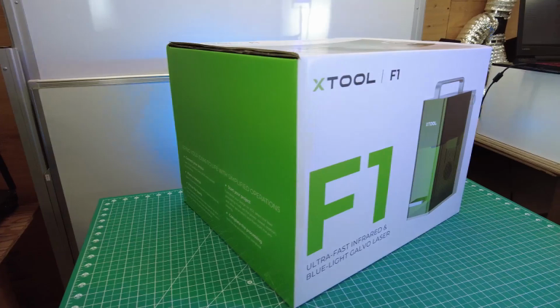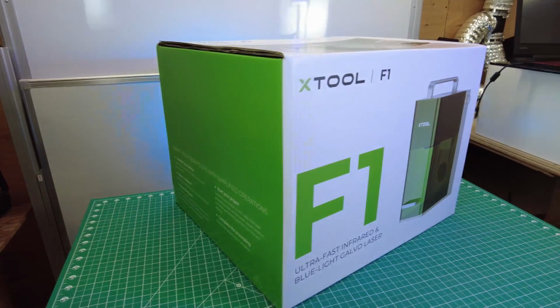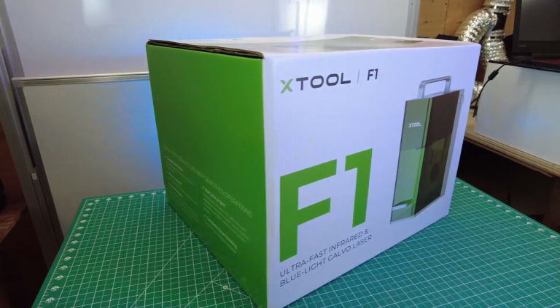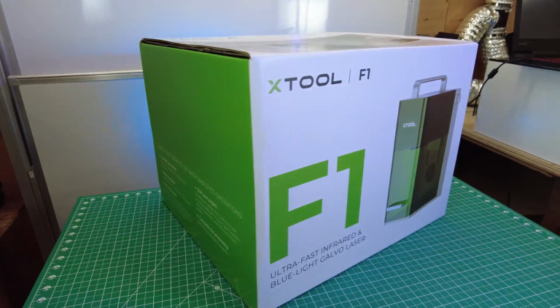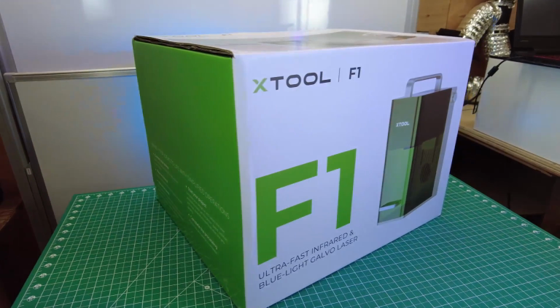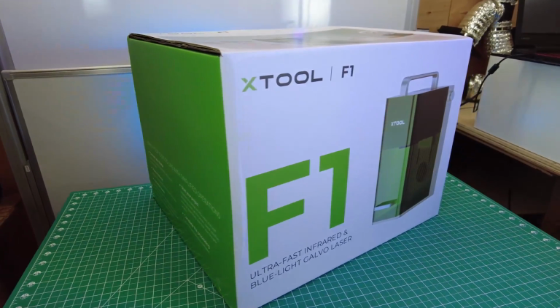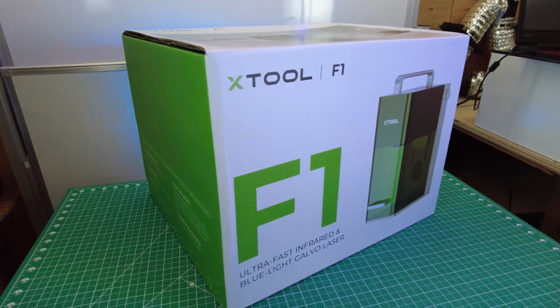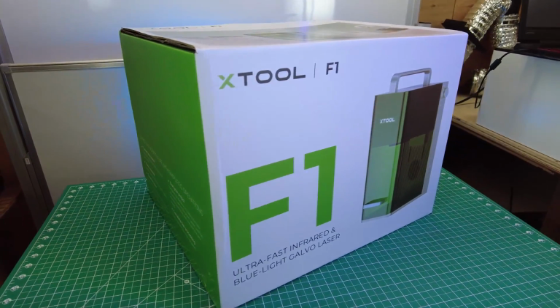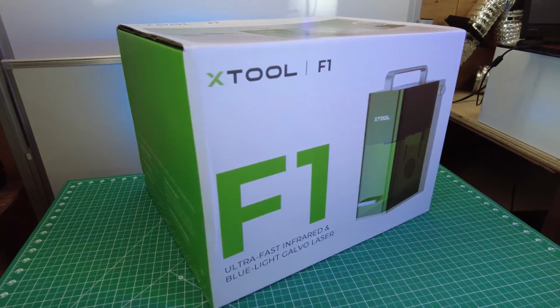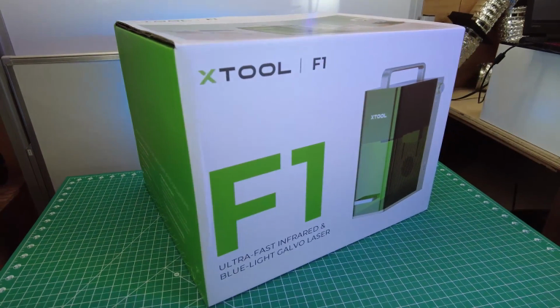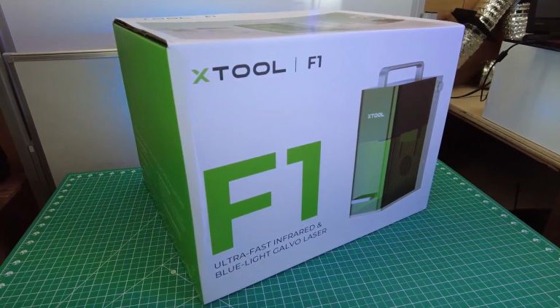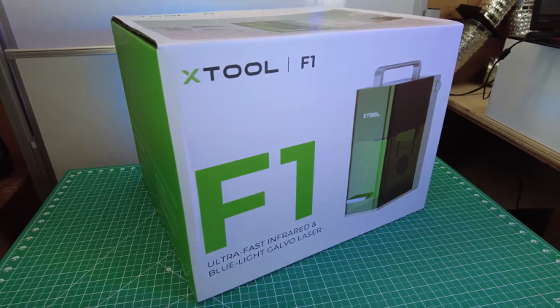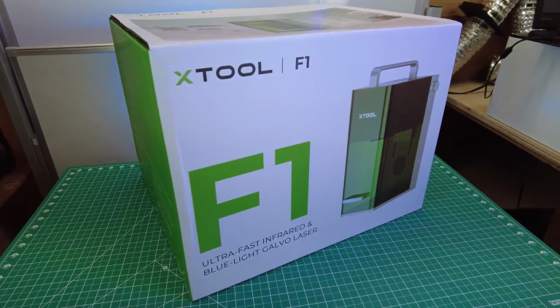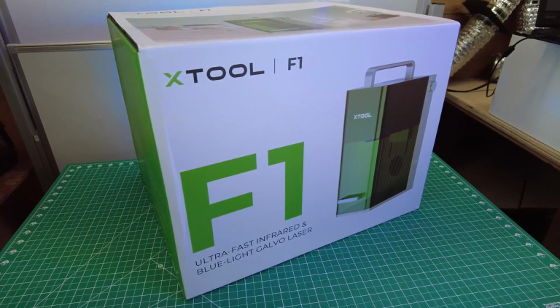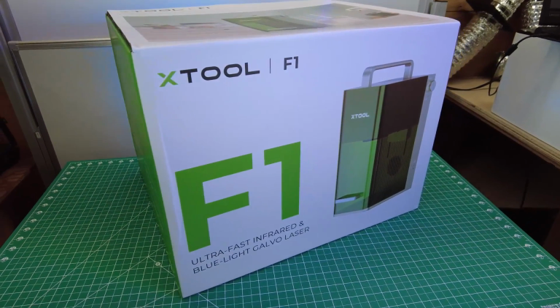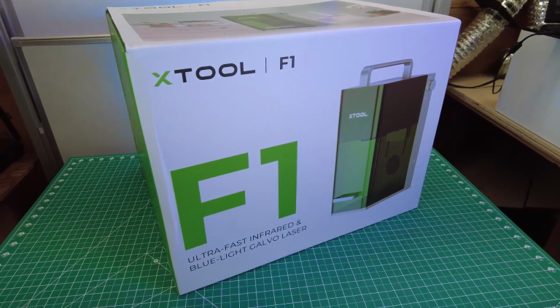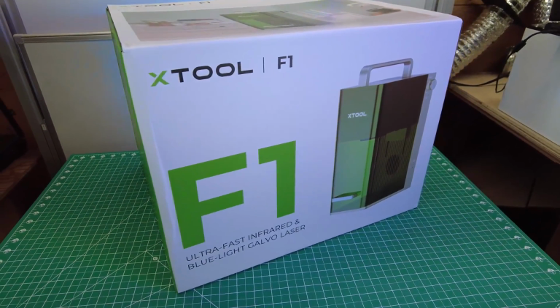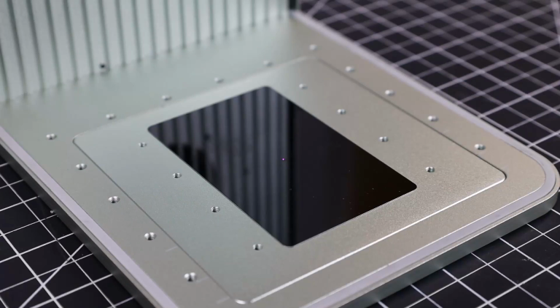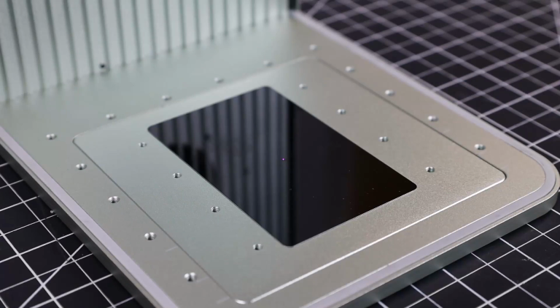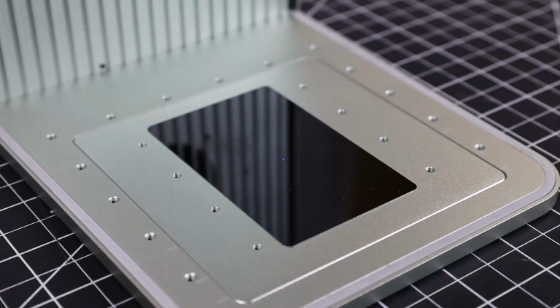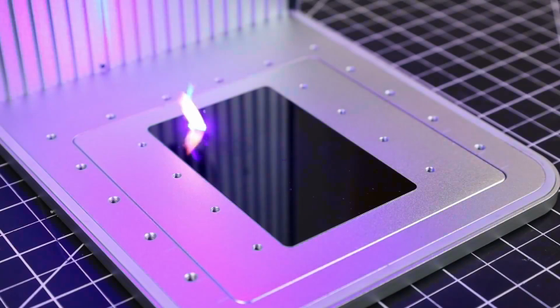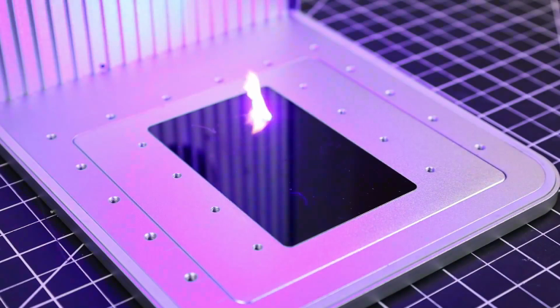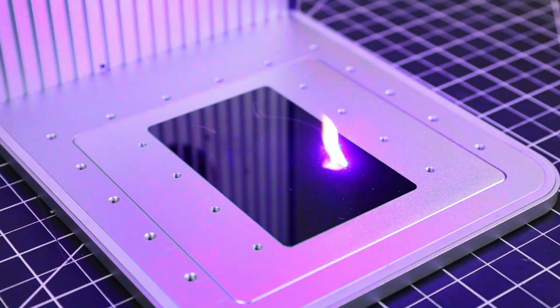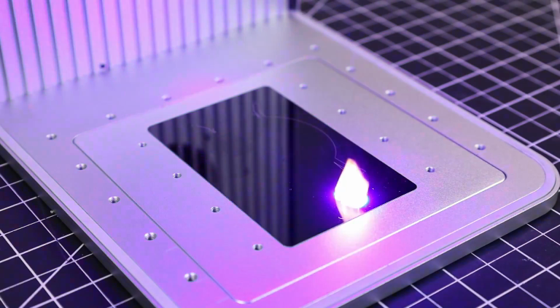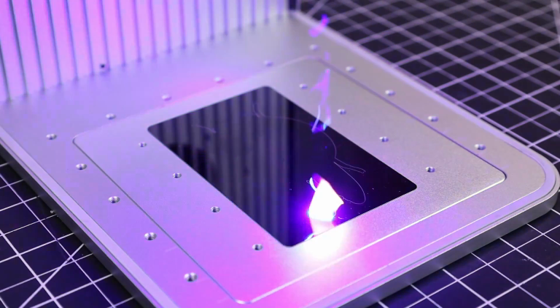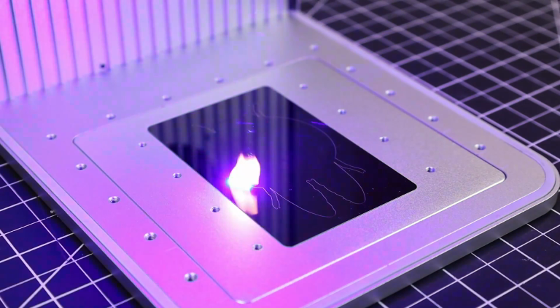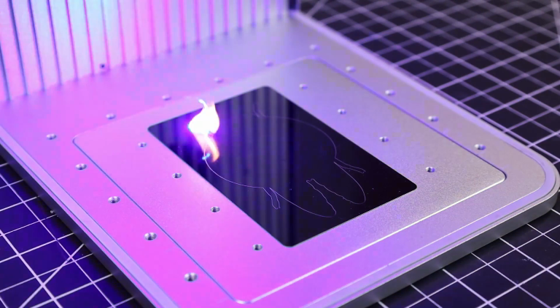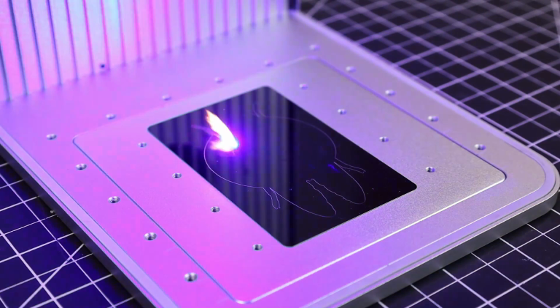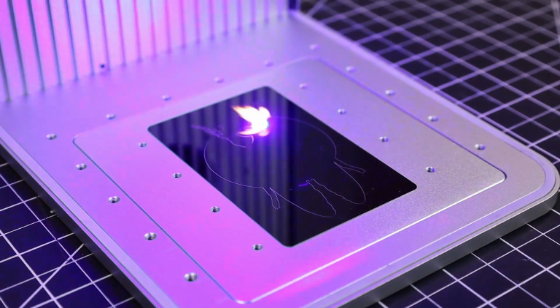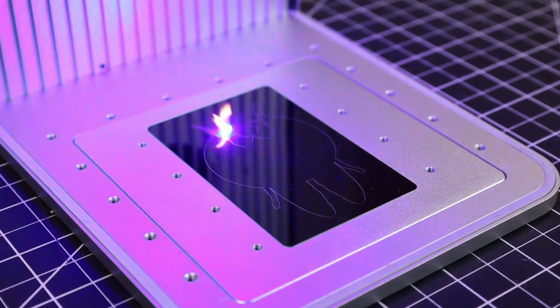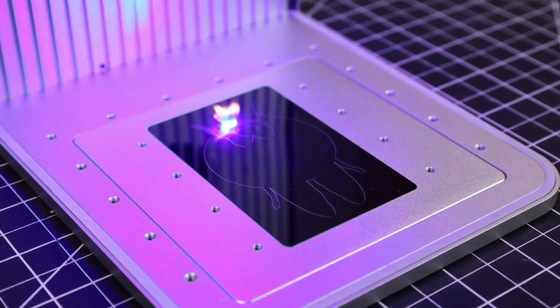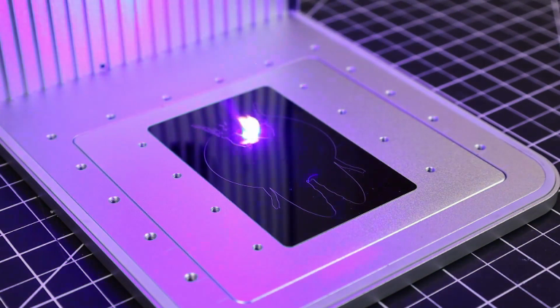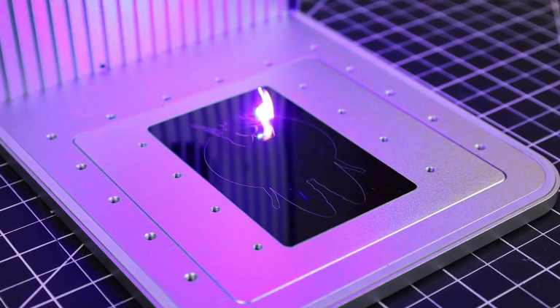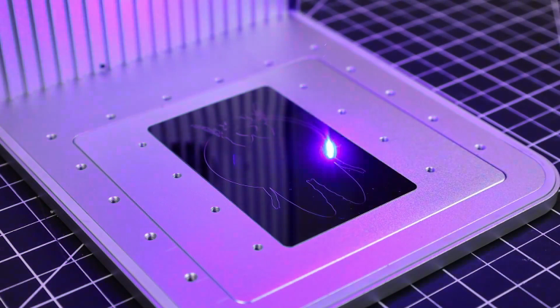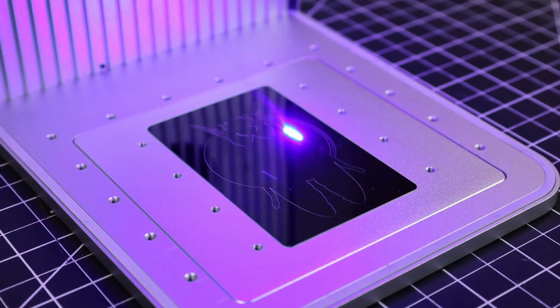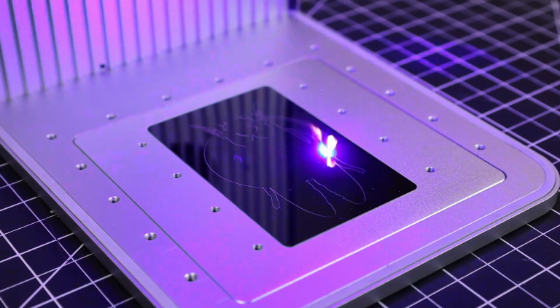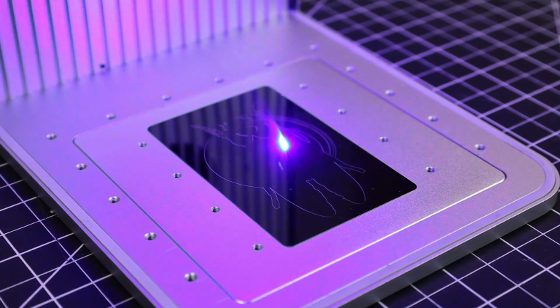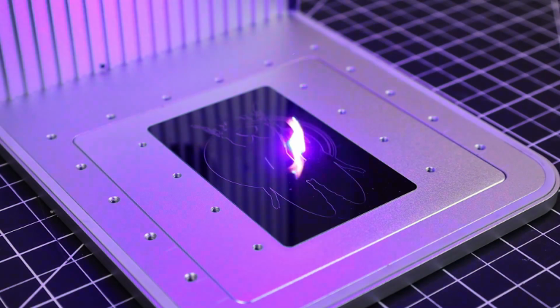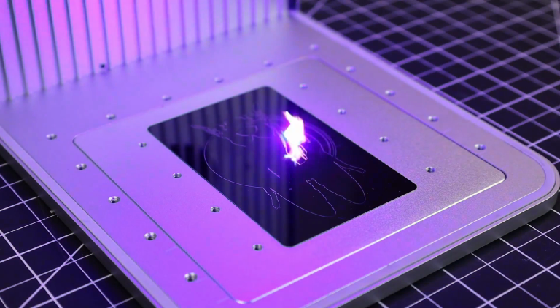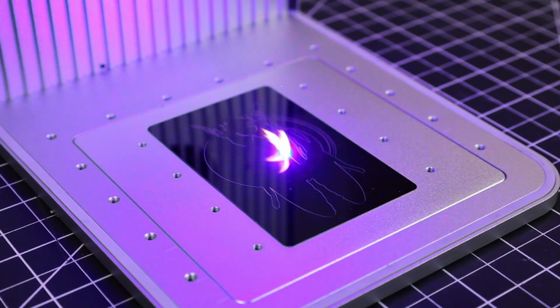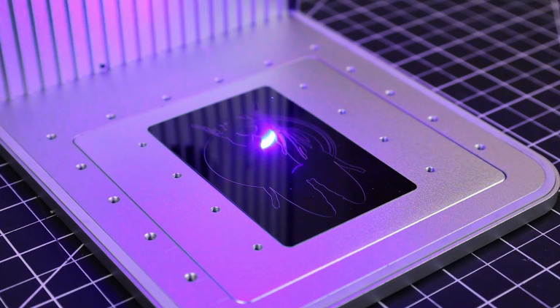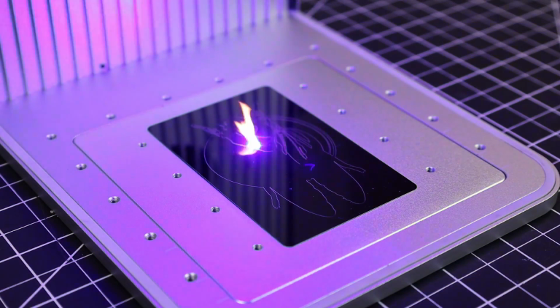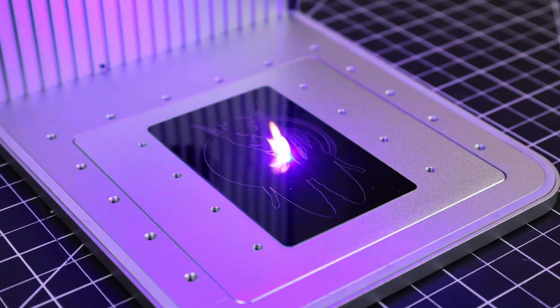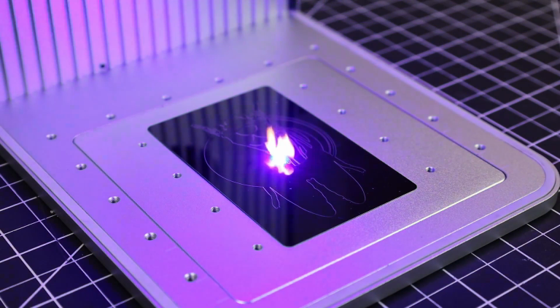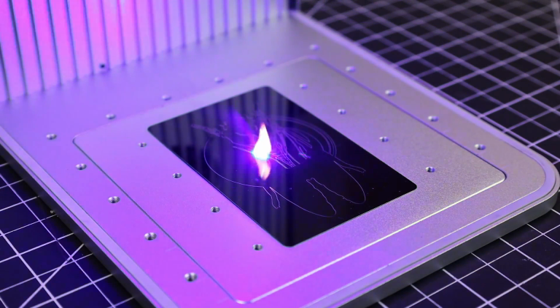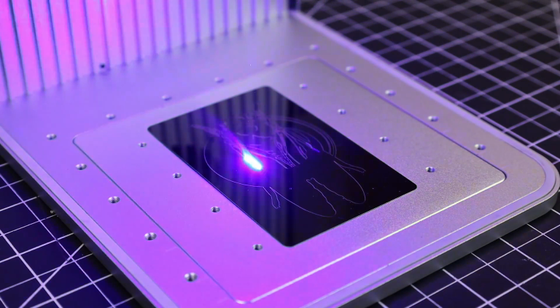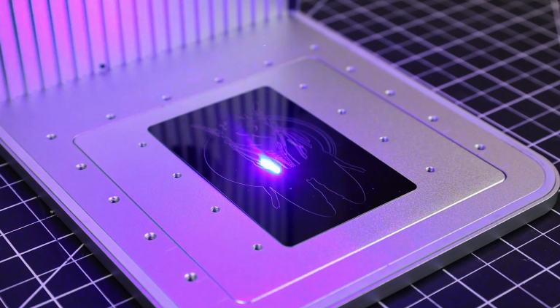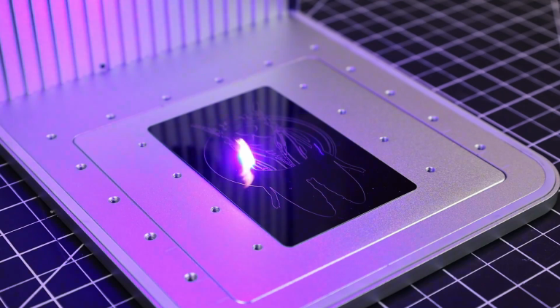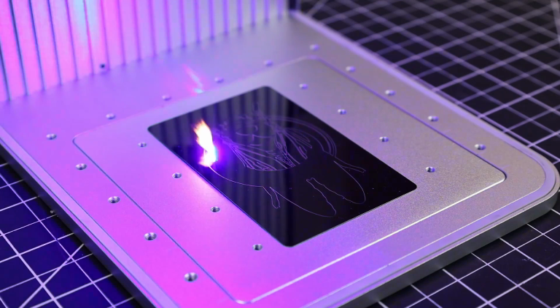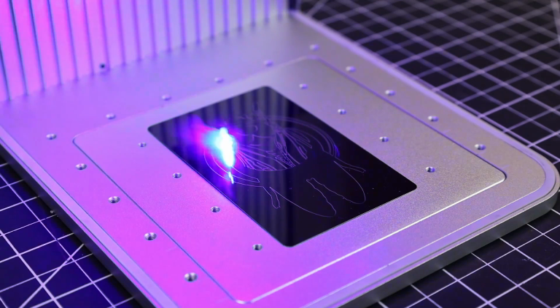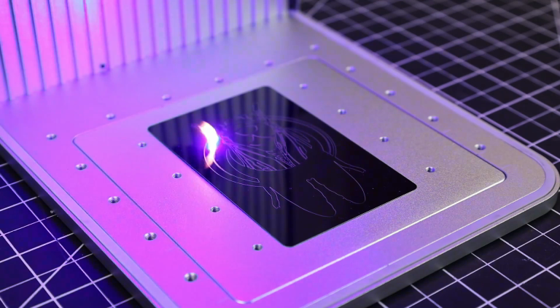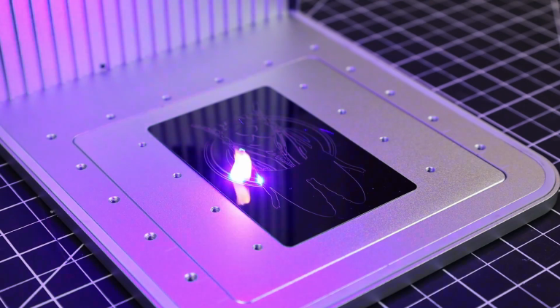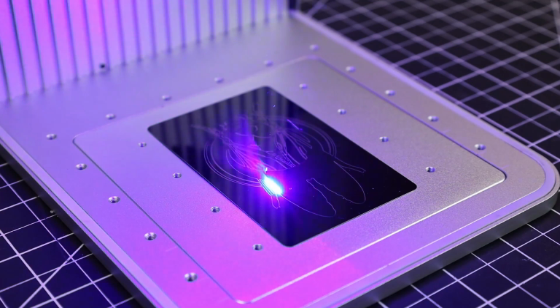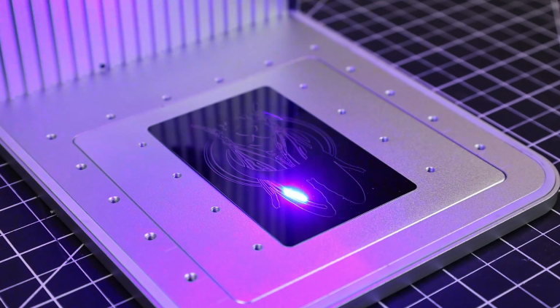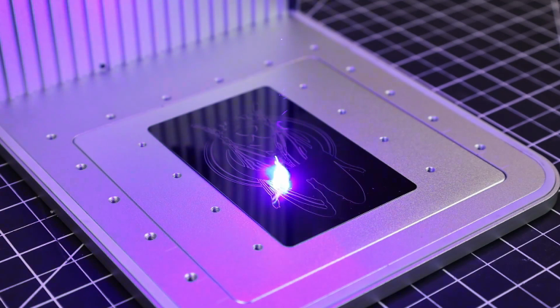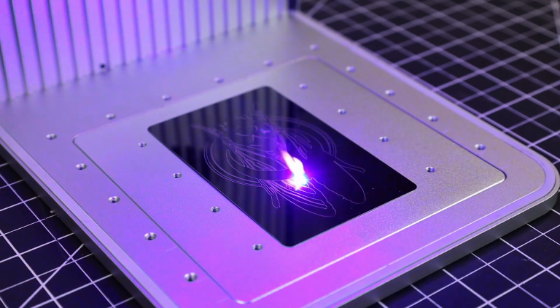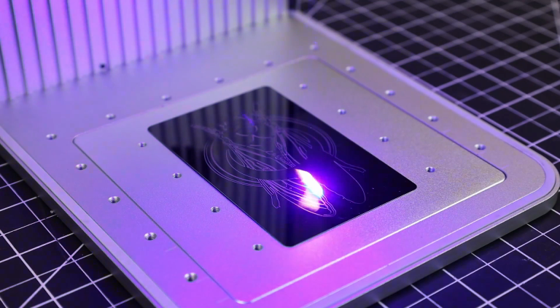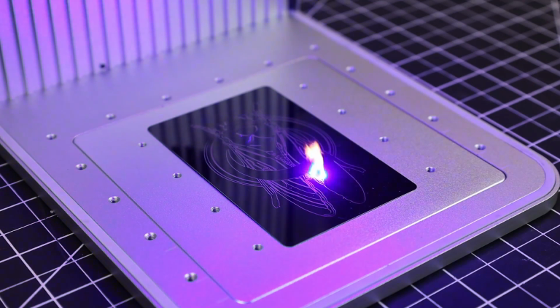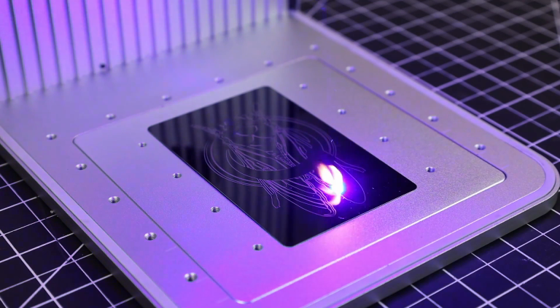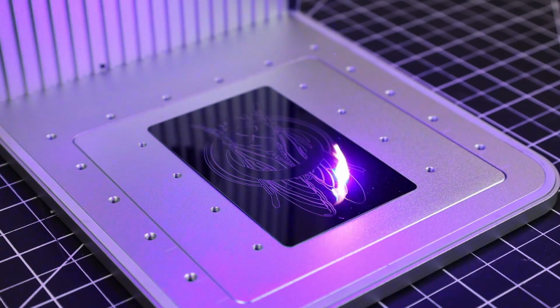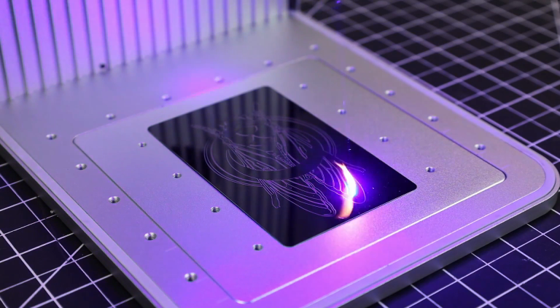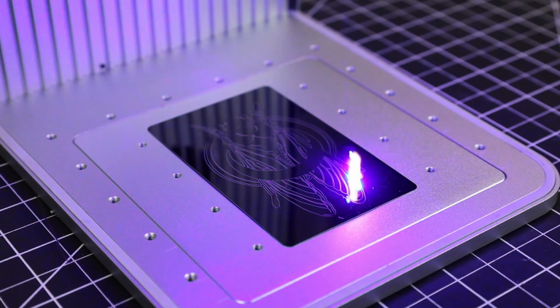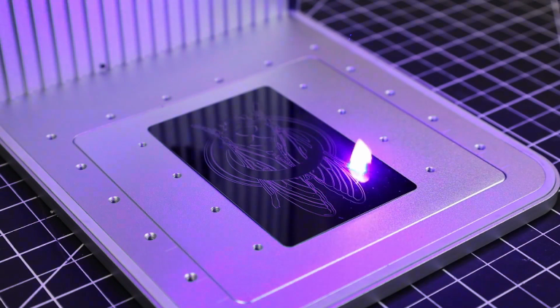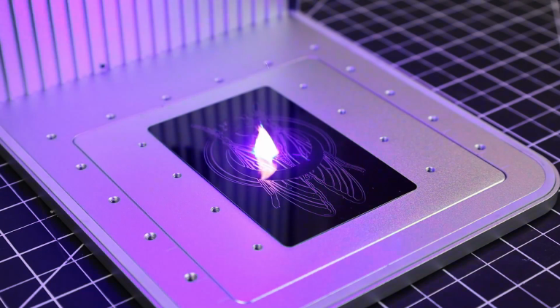This is the new Xtool F1, a dual laser cutter and engraver. It uses a GALVO system, so it moves extremely fast.